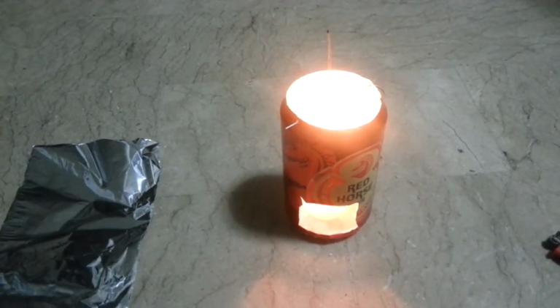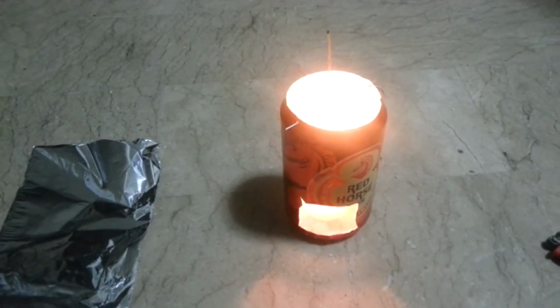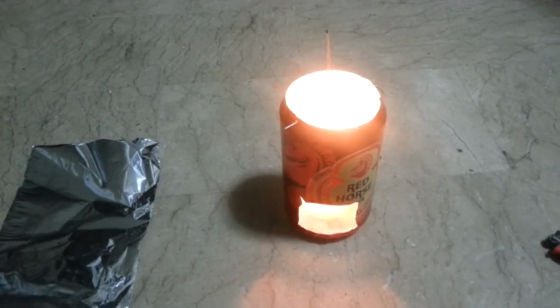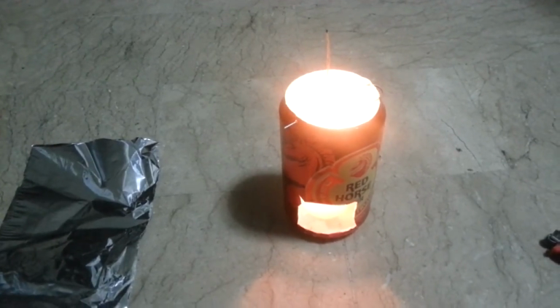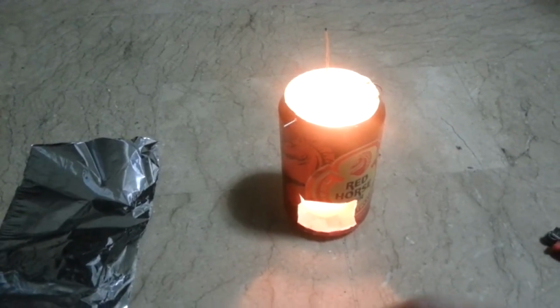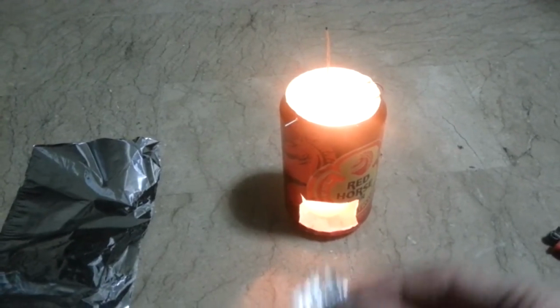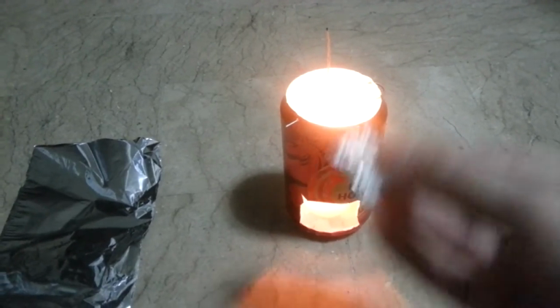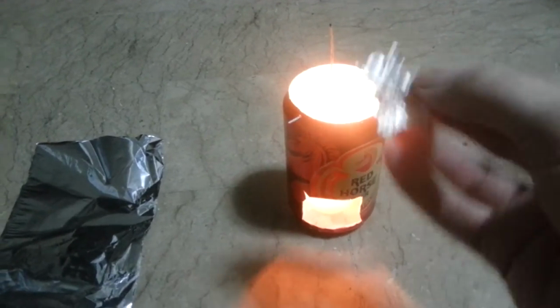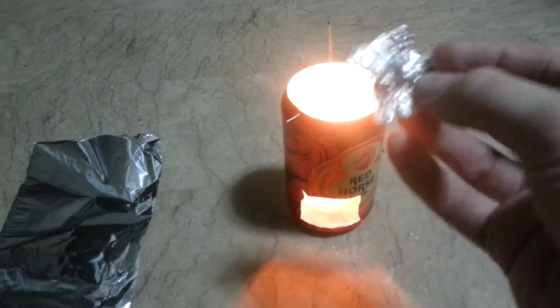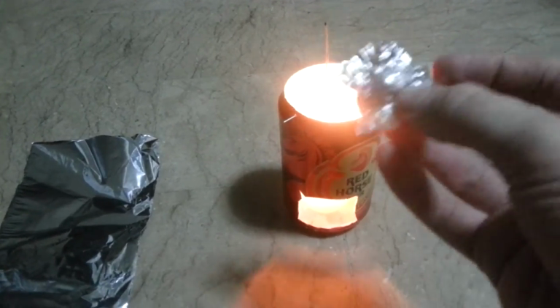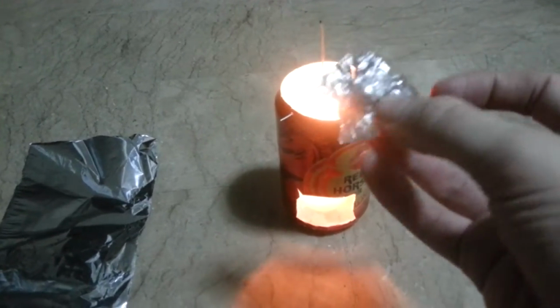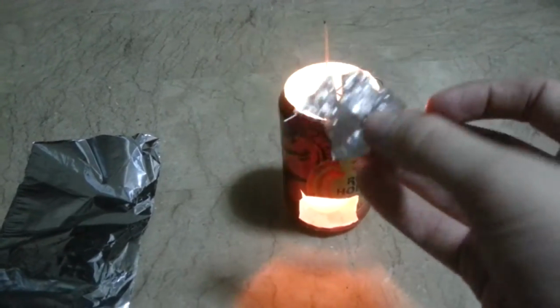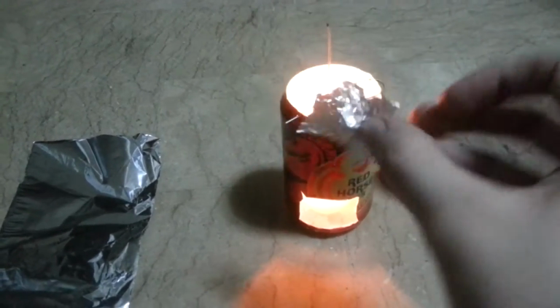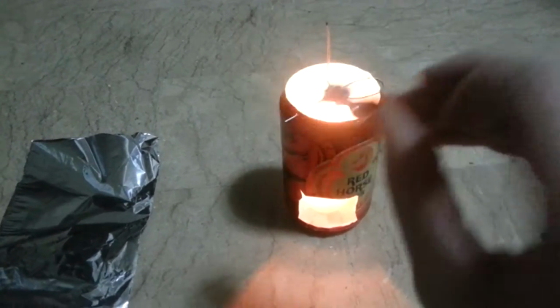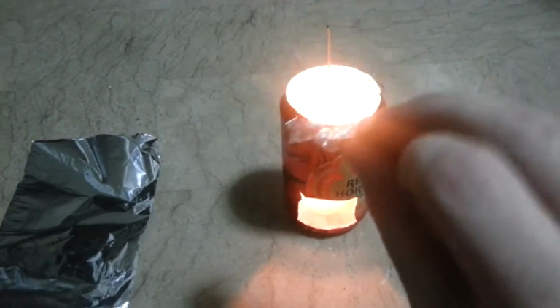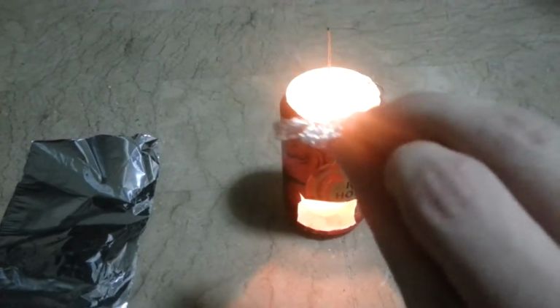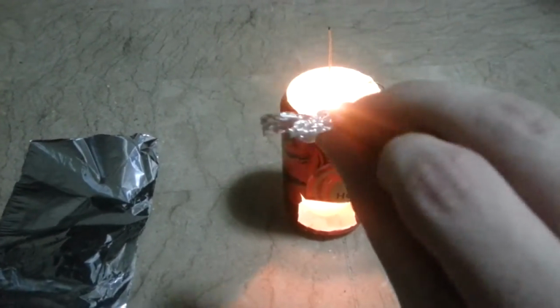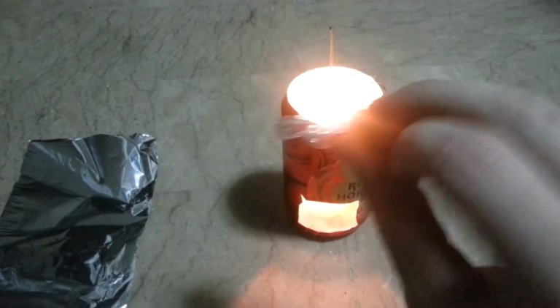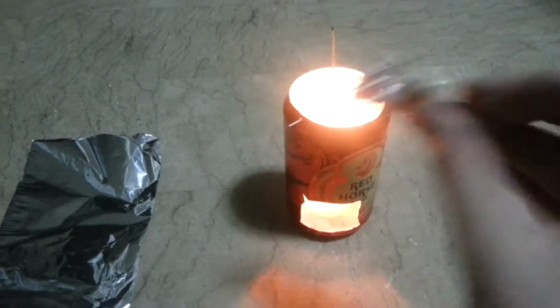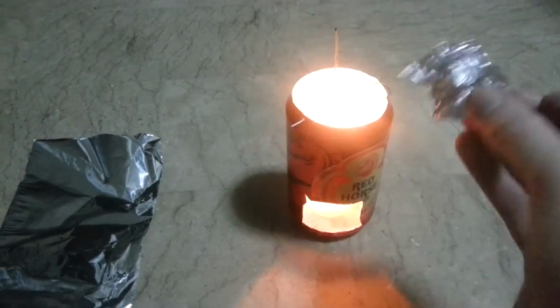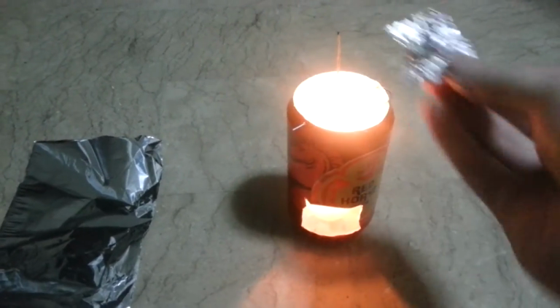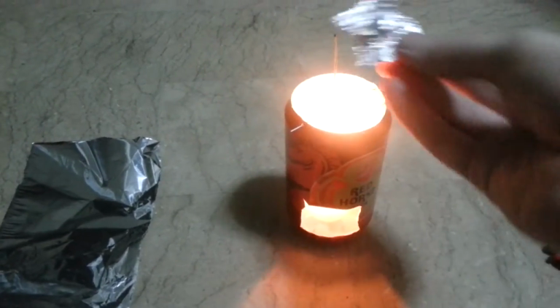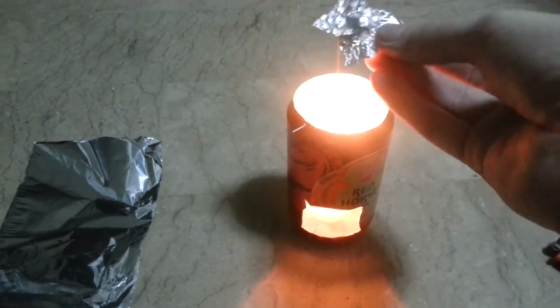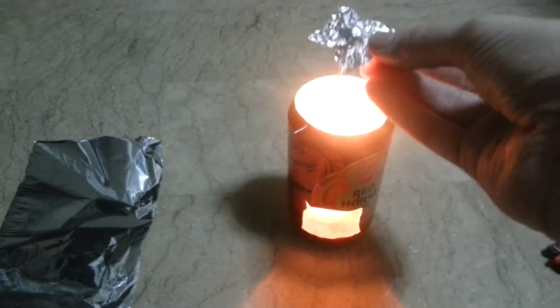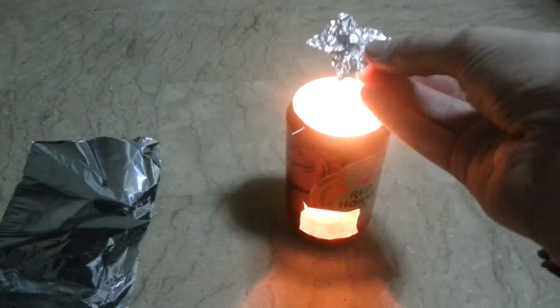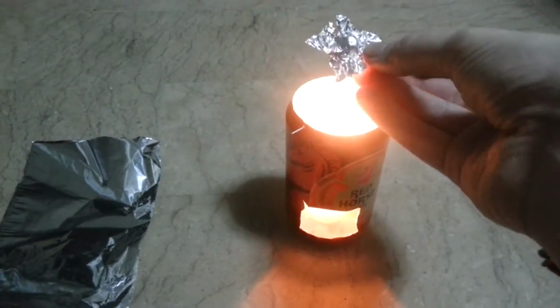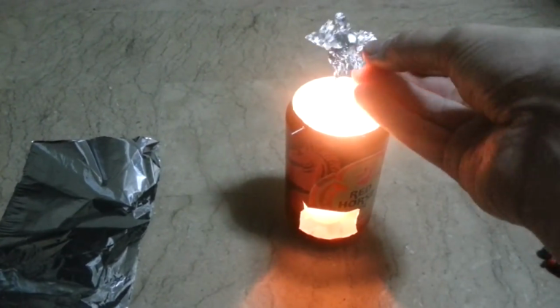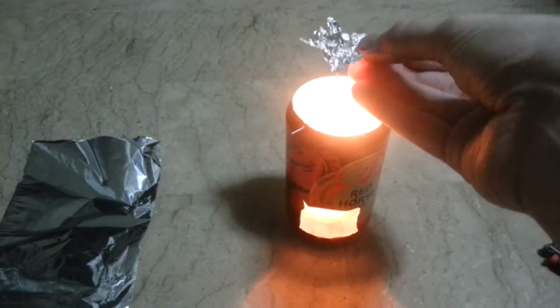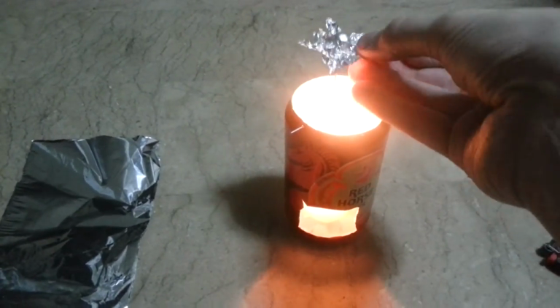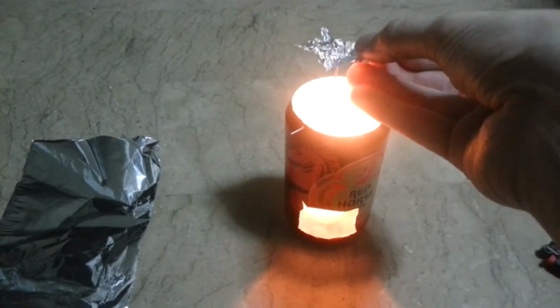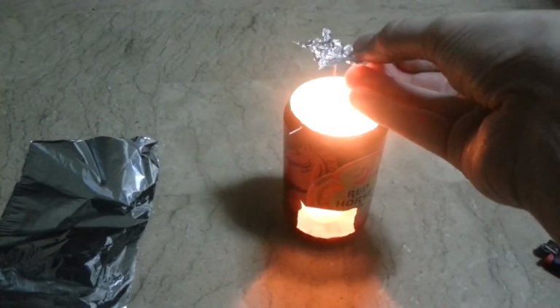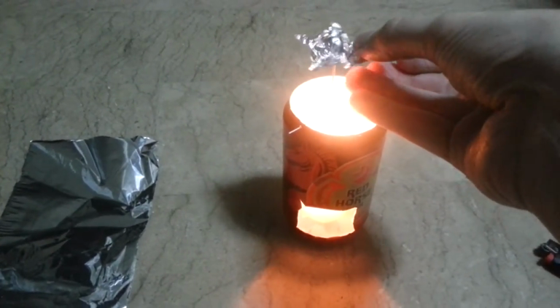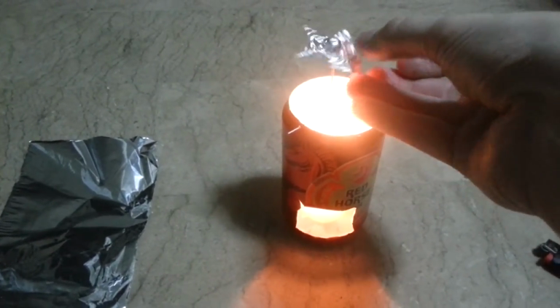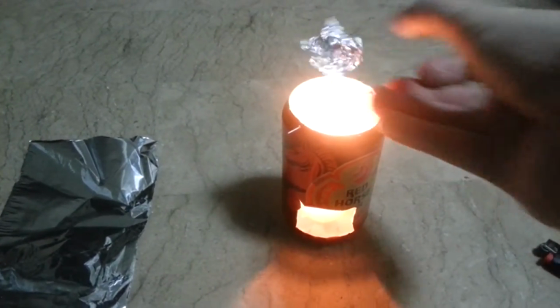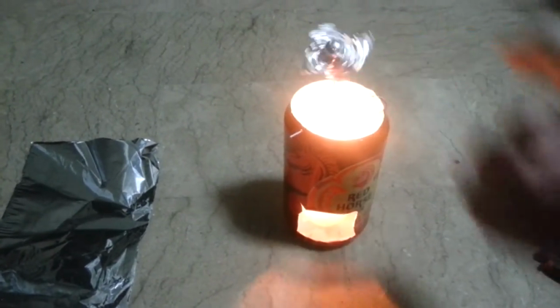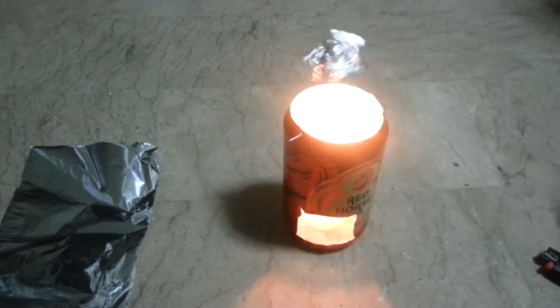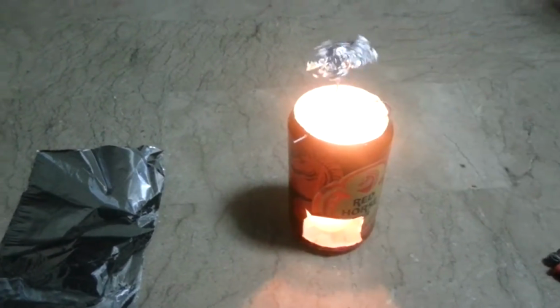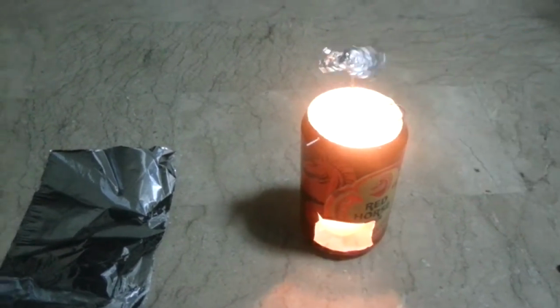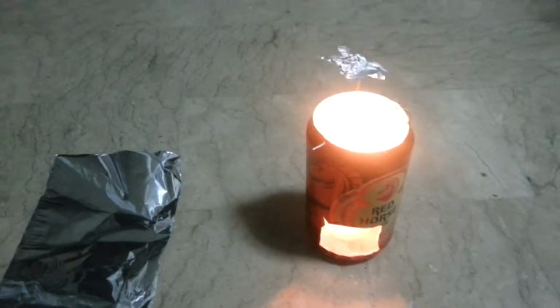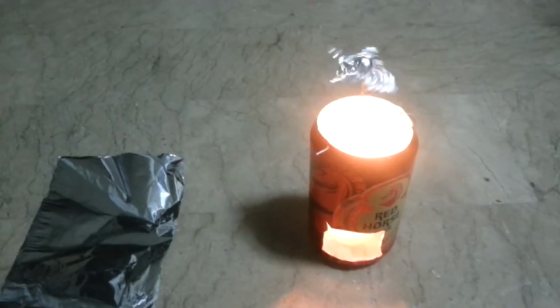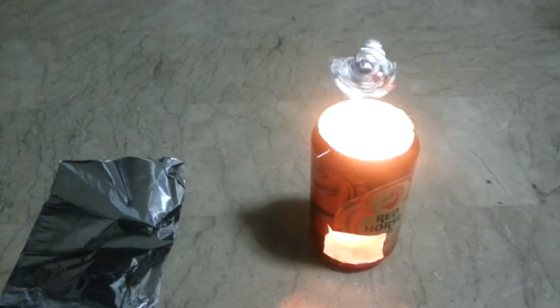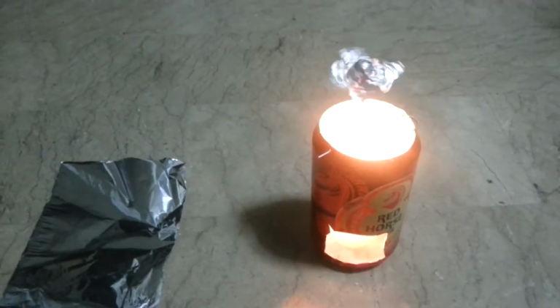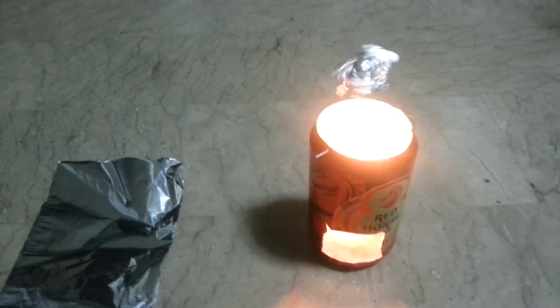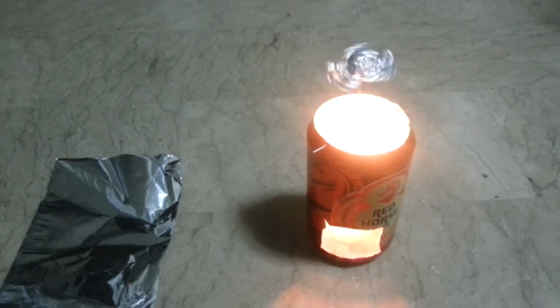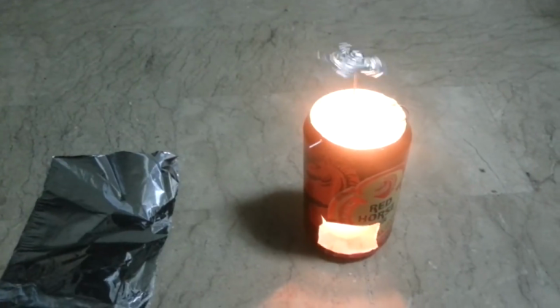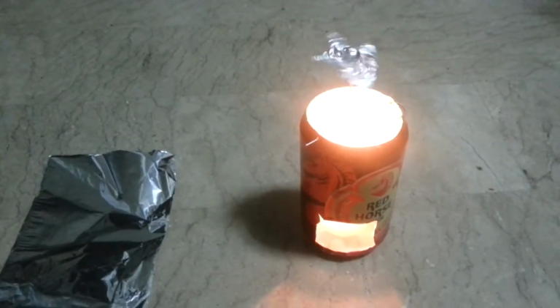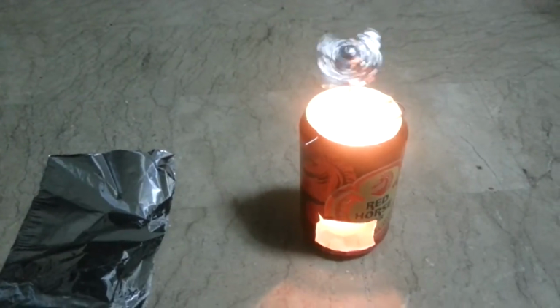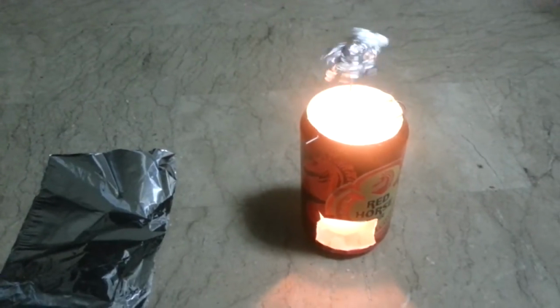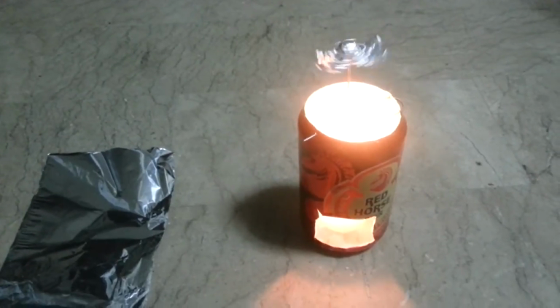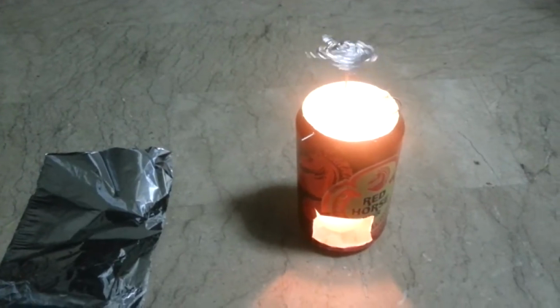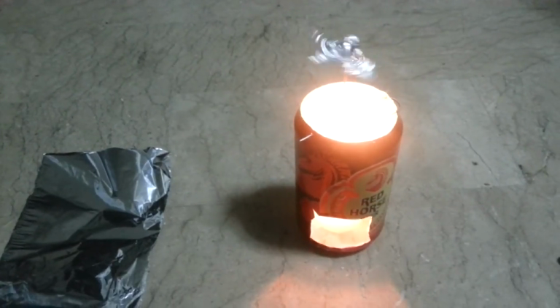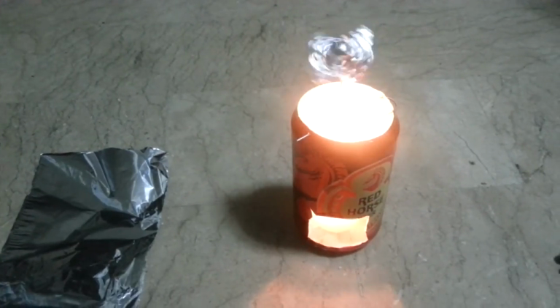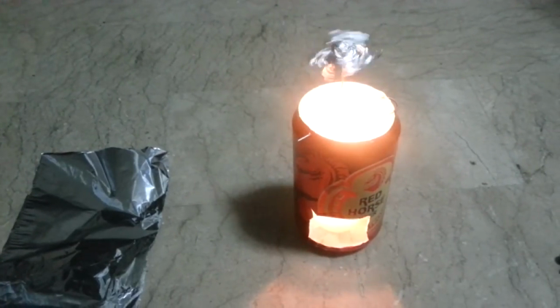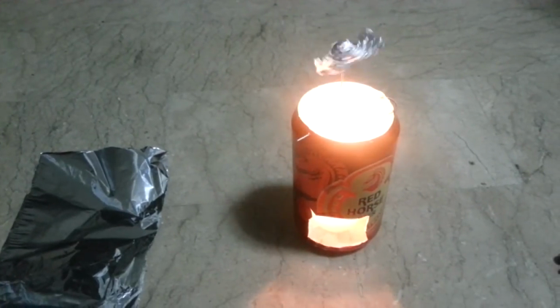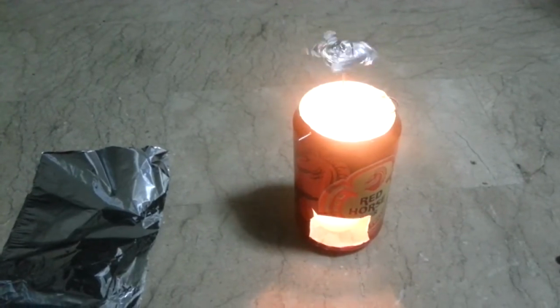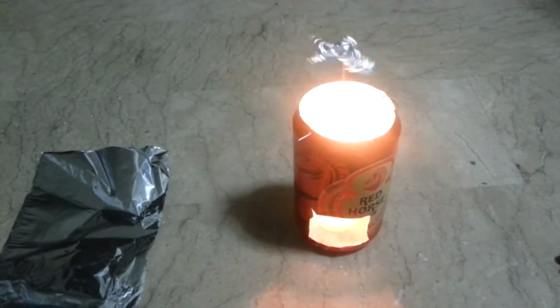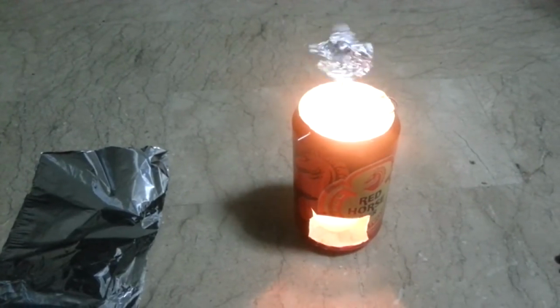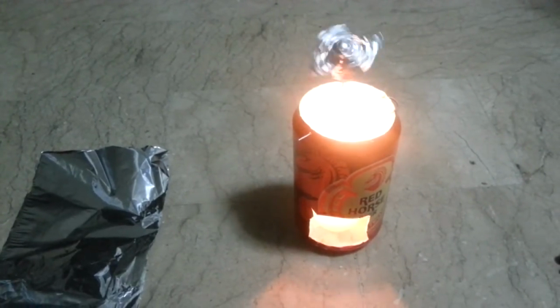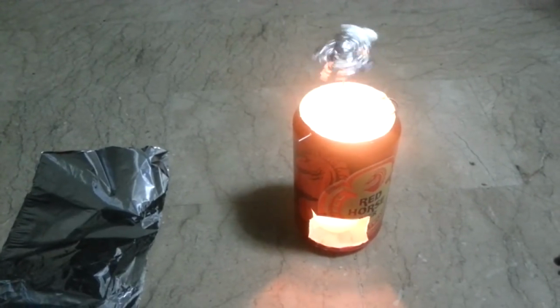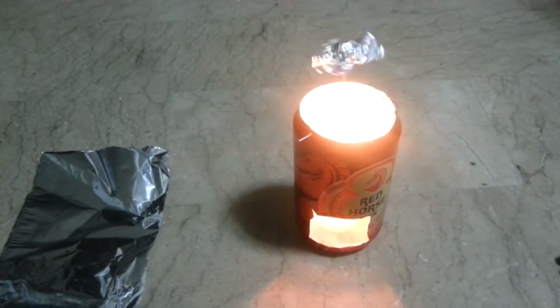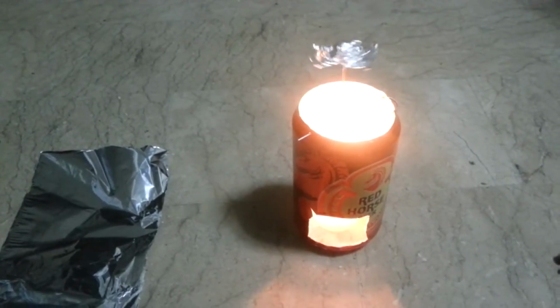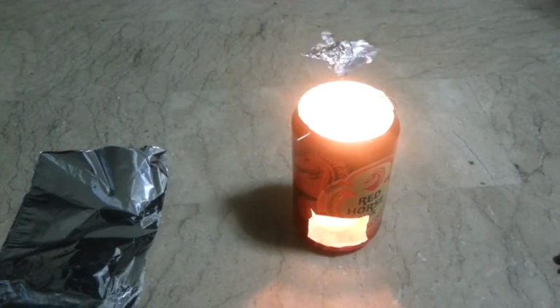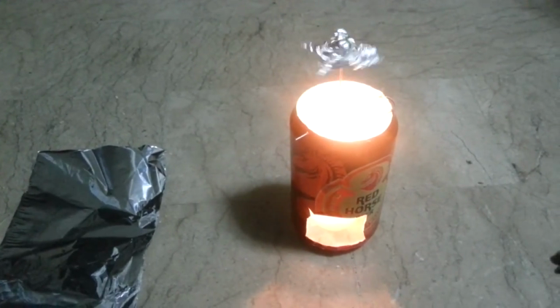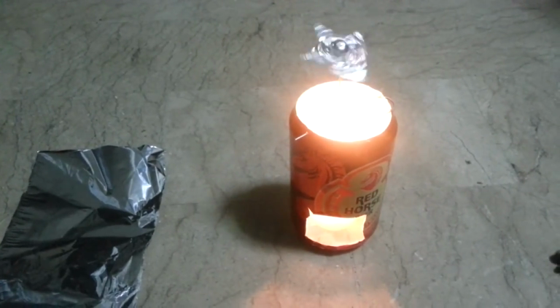I've made a little aluminium foil thing. Put that on there, and you see that instantly it starts to spin.